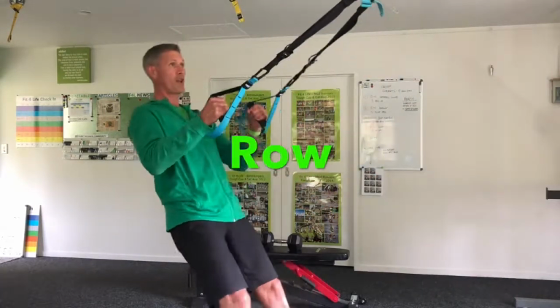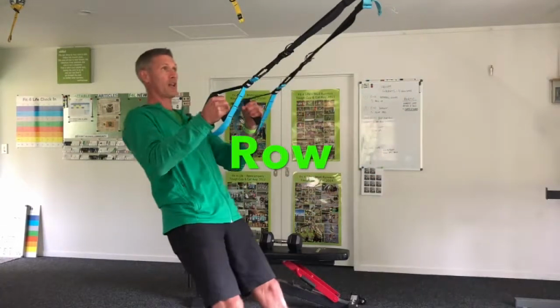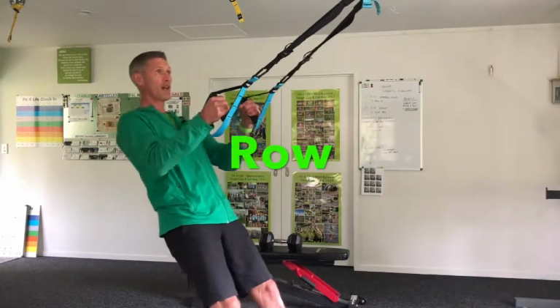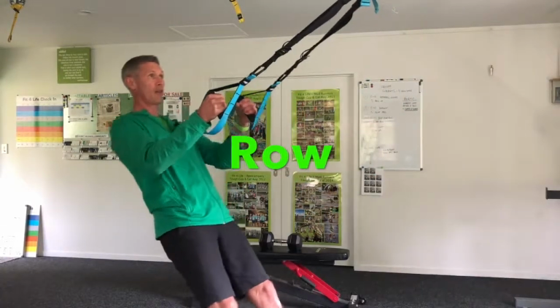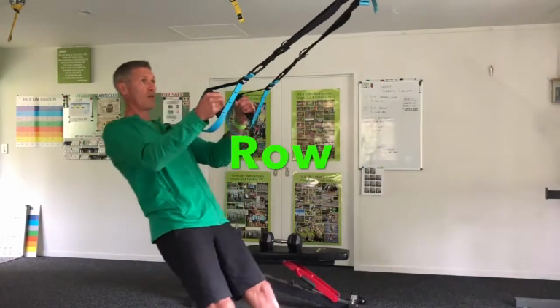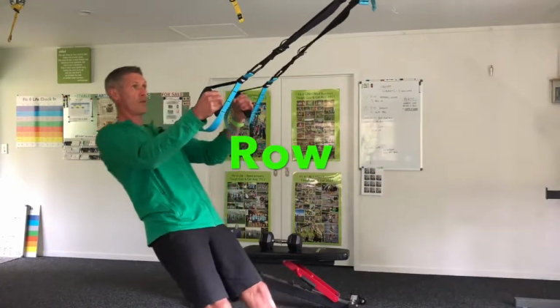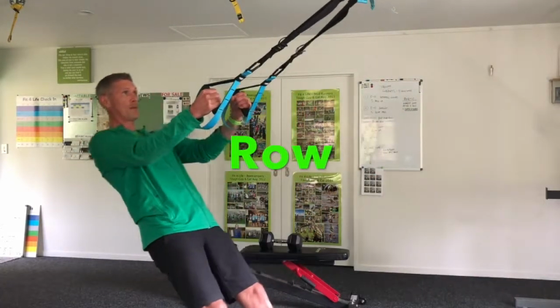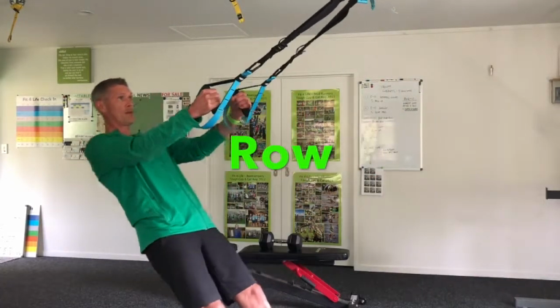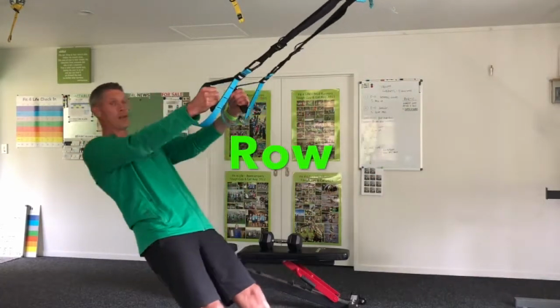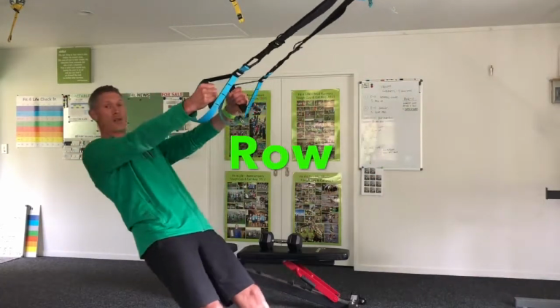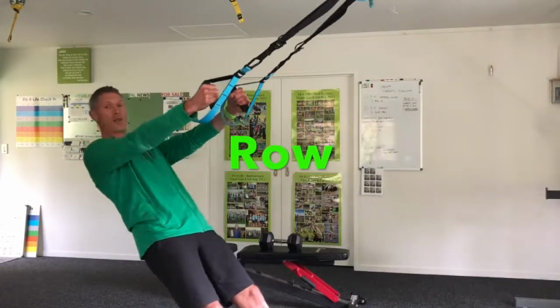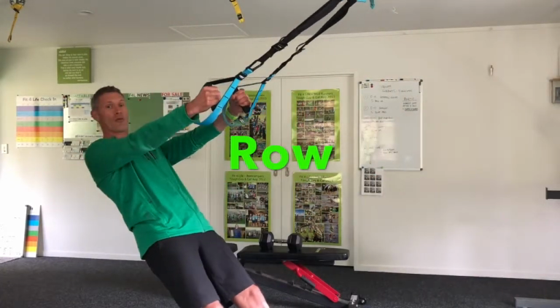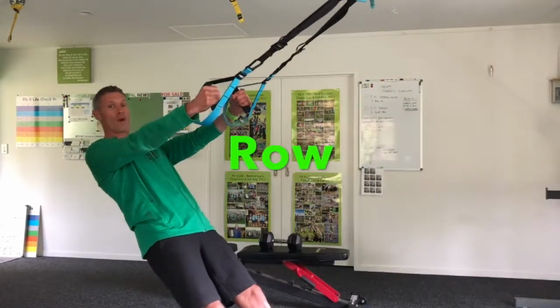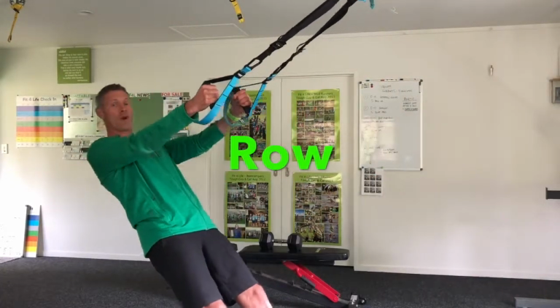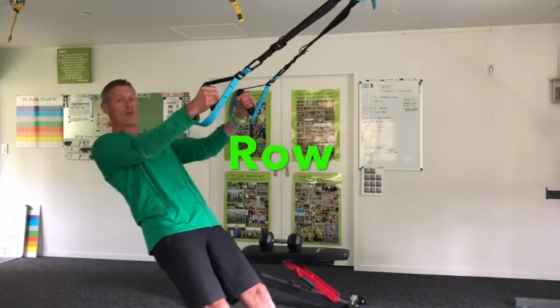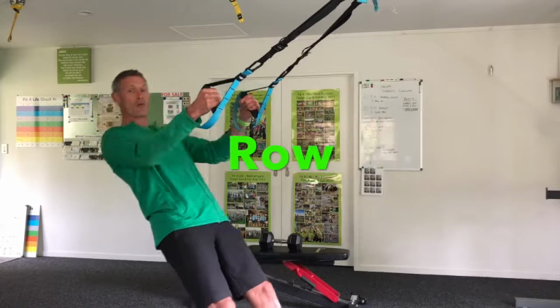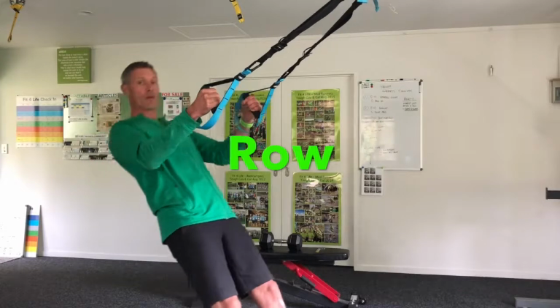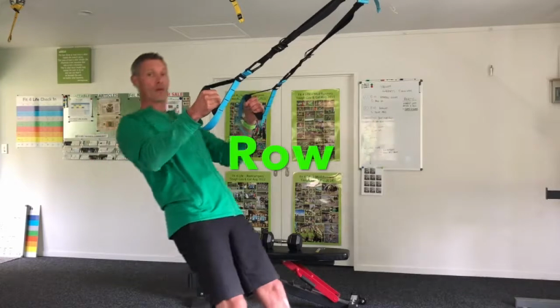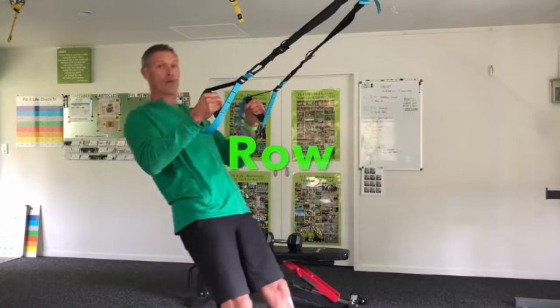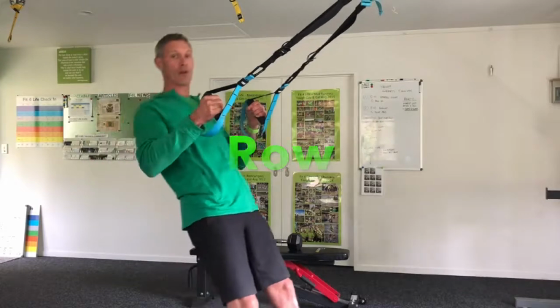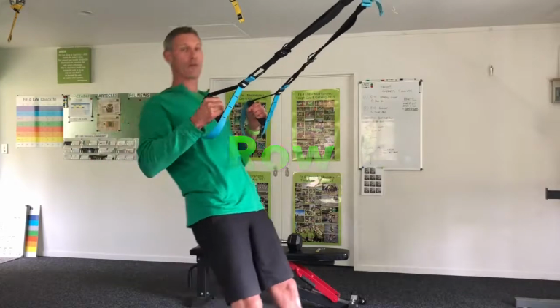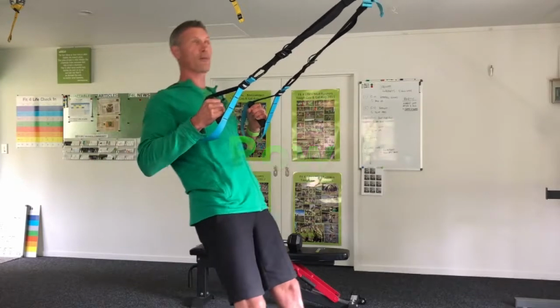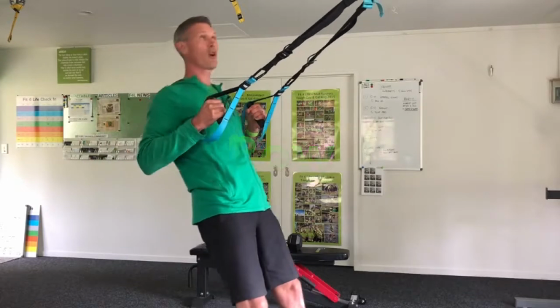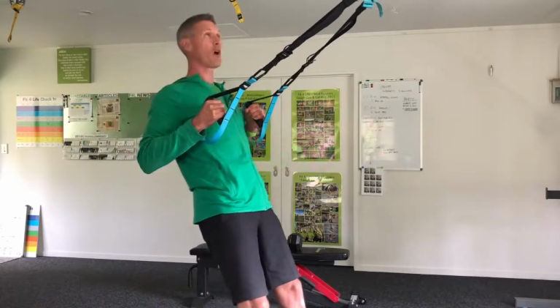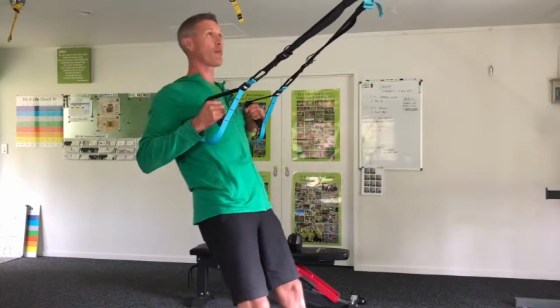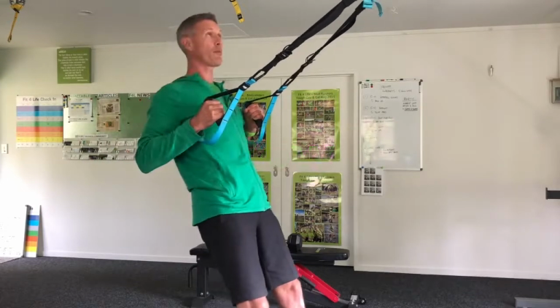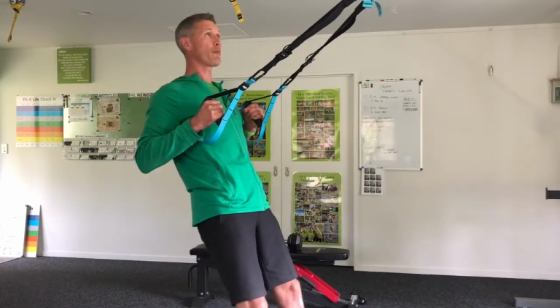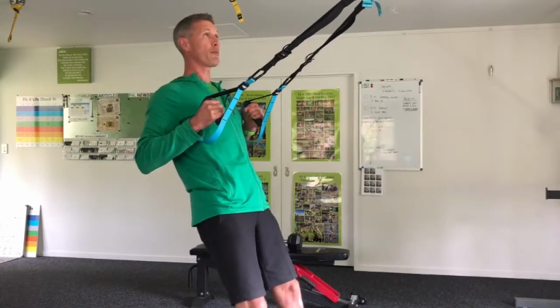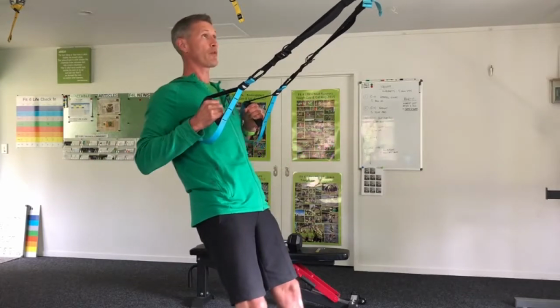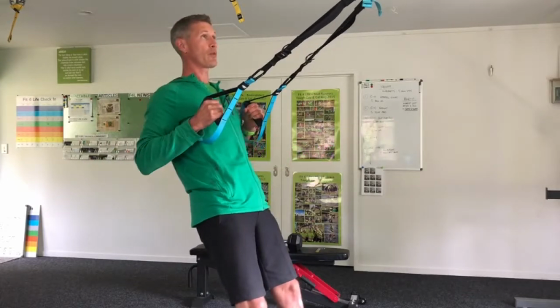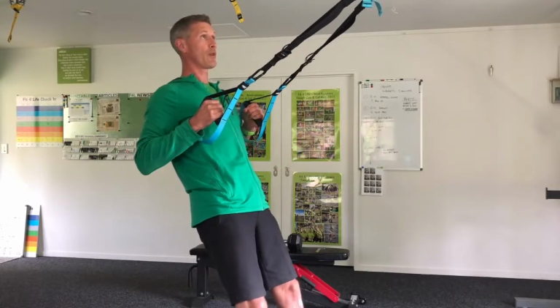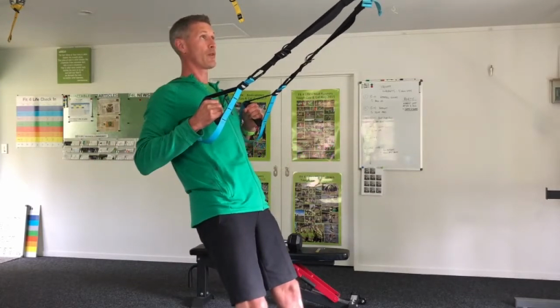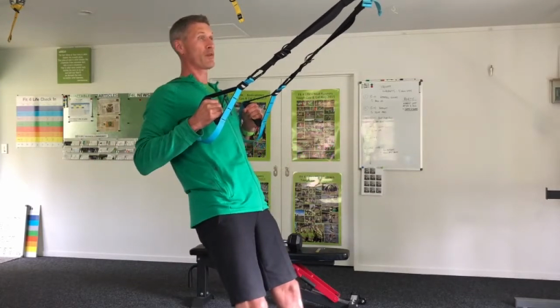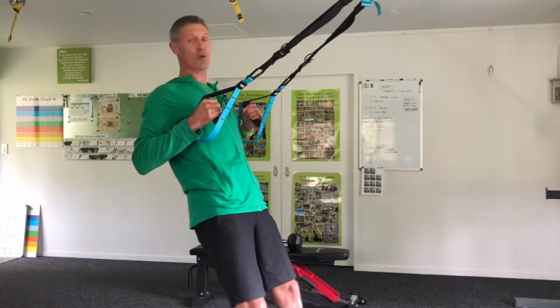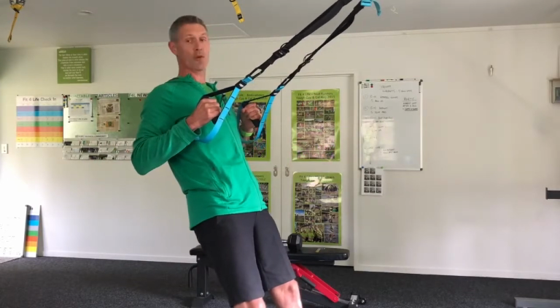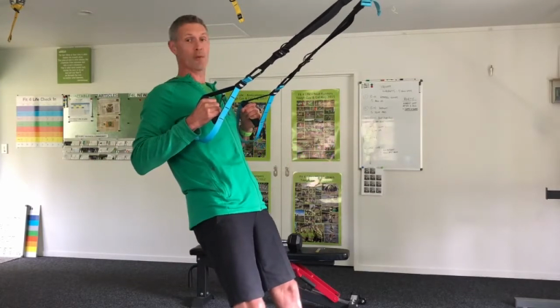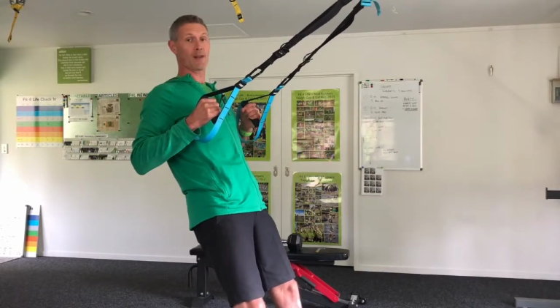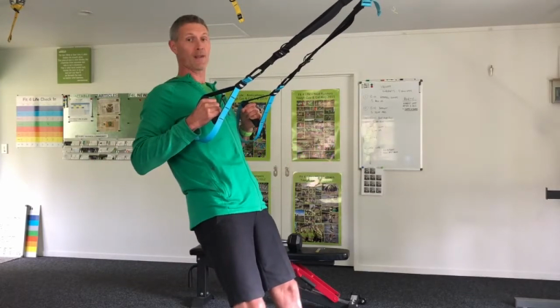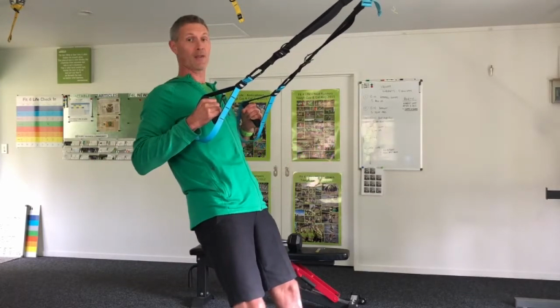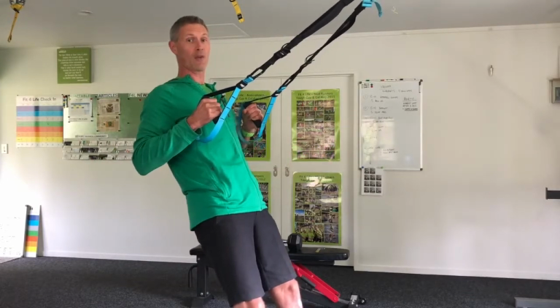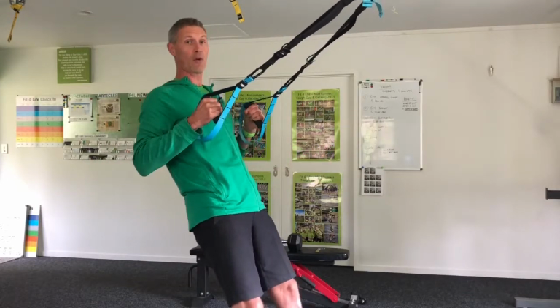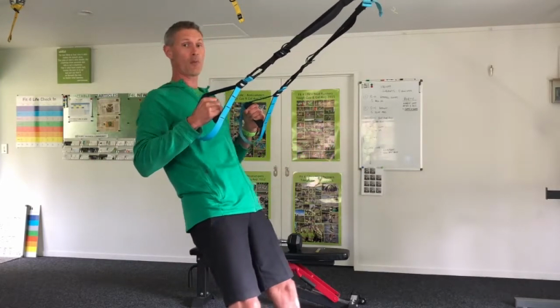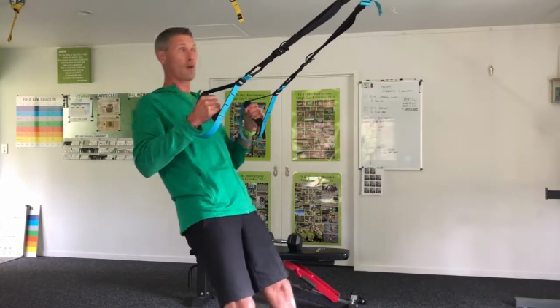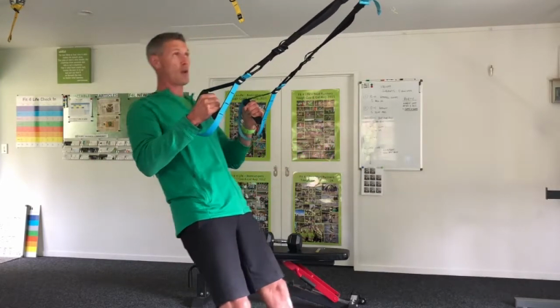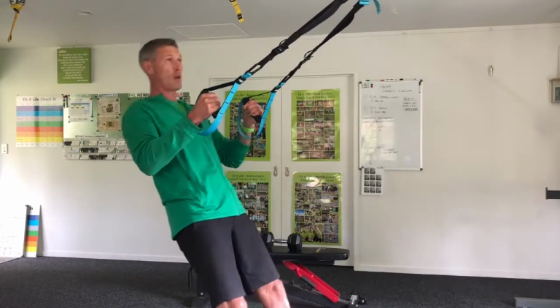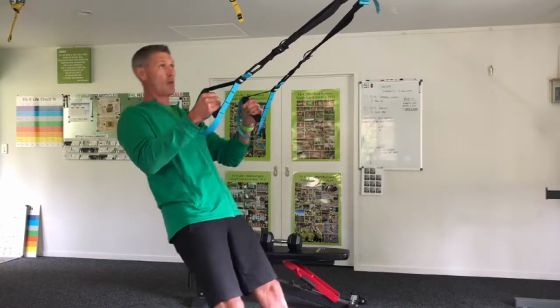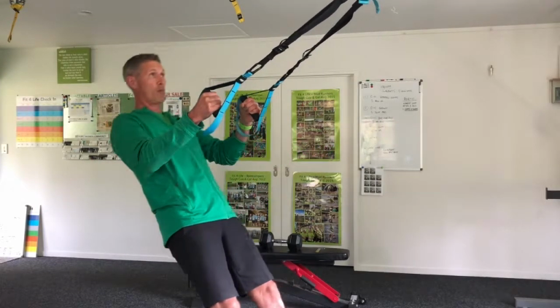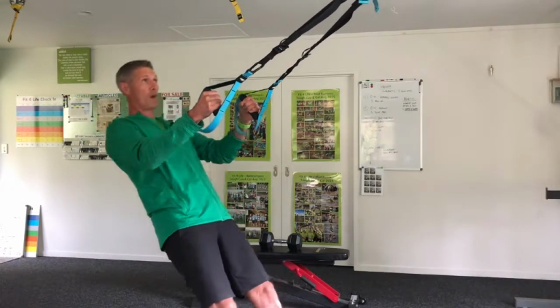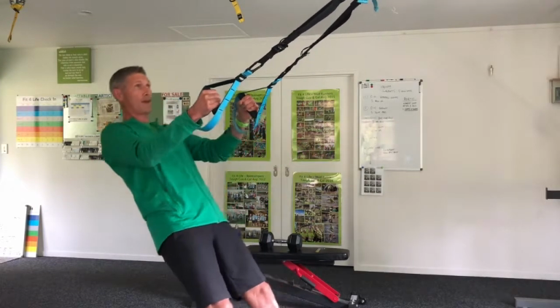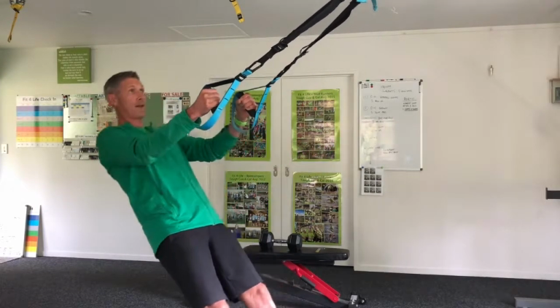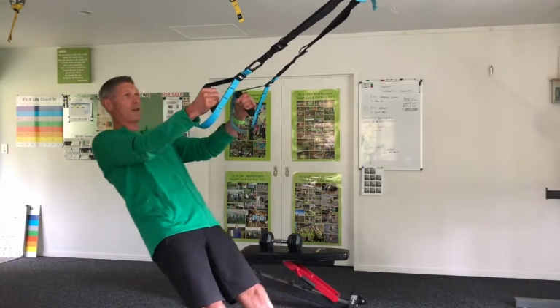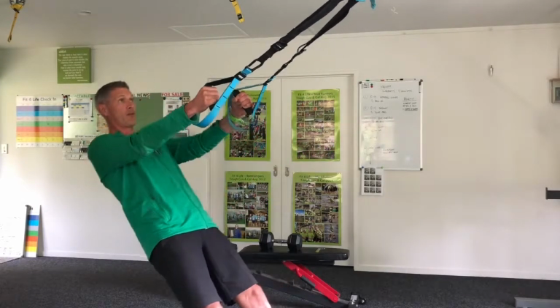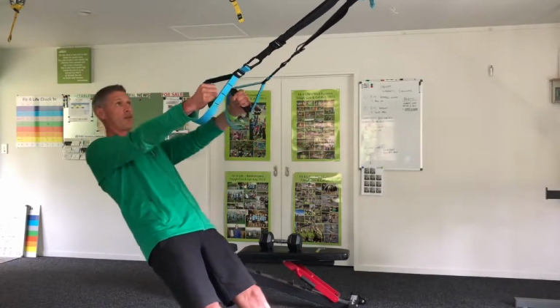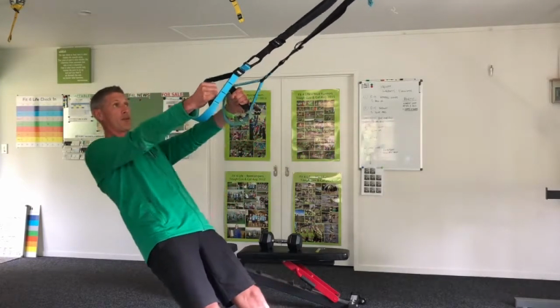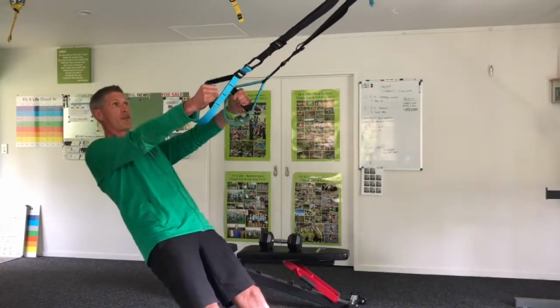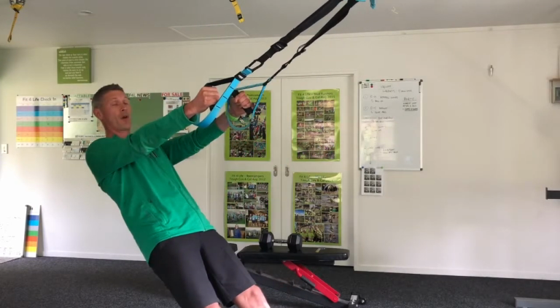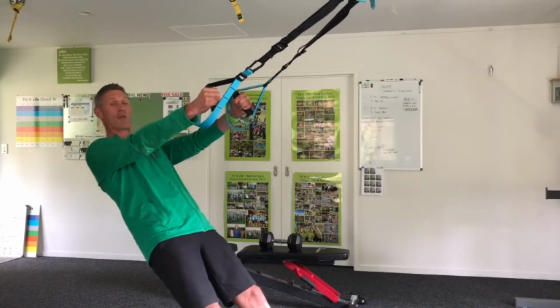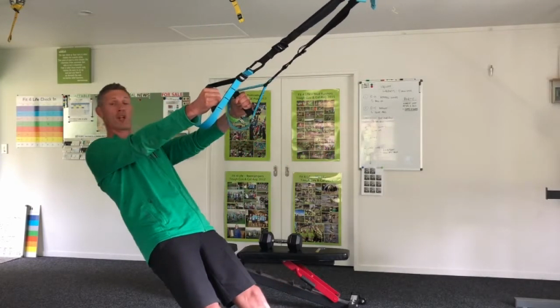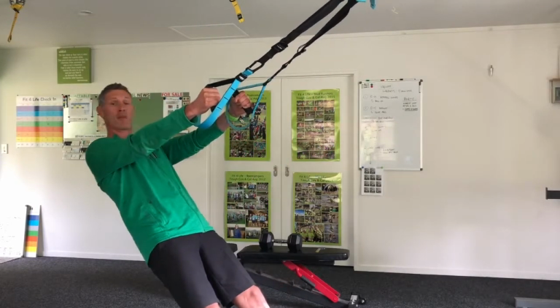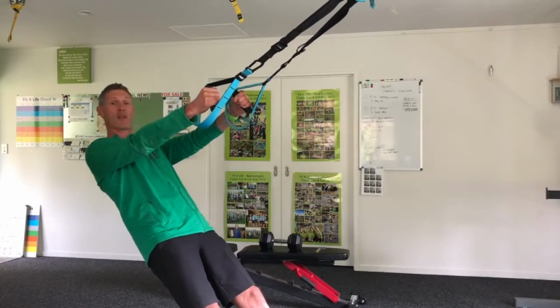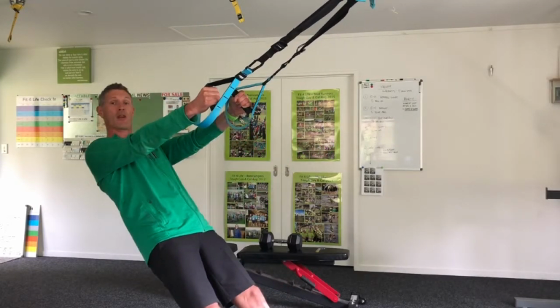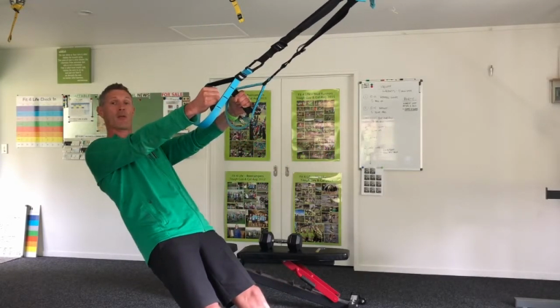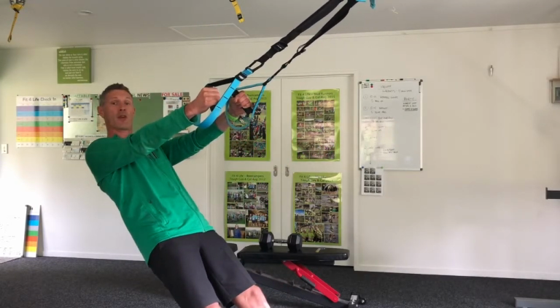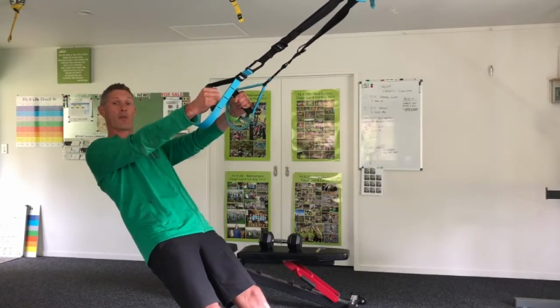Pick an angle. You're going to row yourself up, squeeze those shoulder blades at the top, back down to straight arms, keeping the hips up.